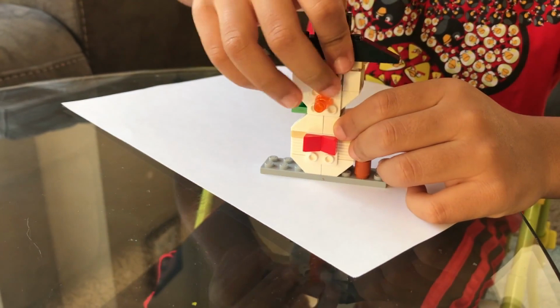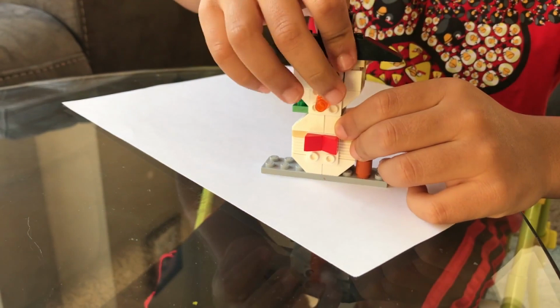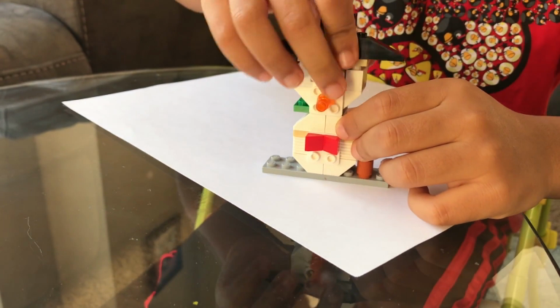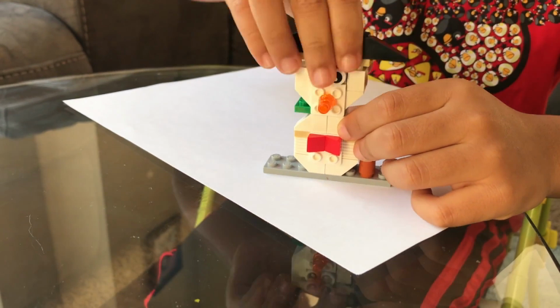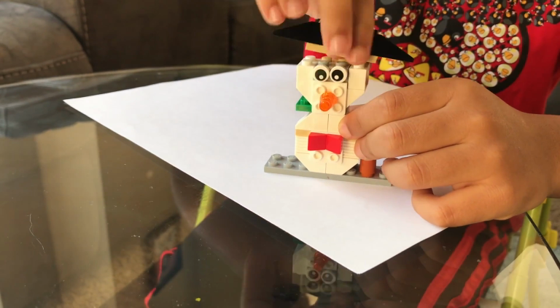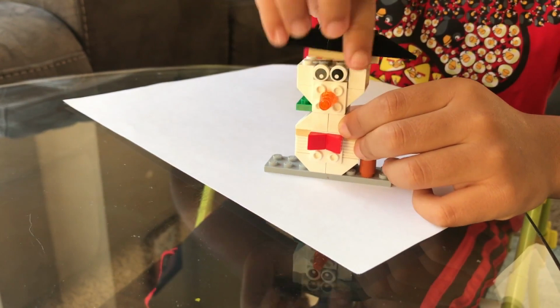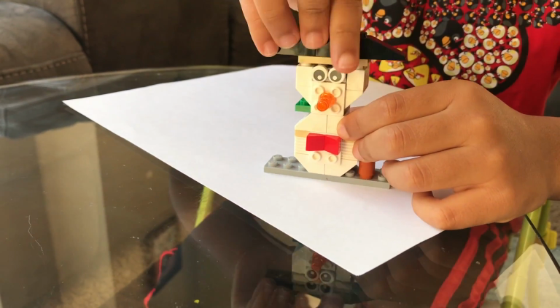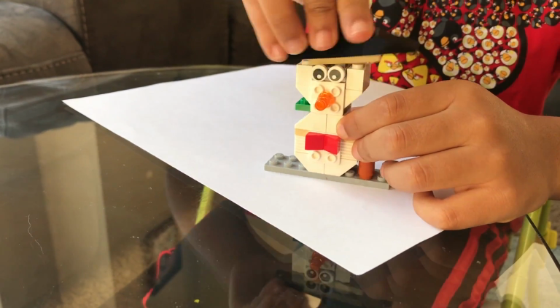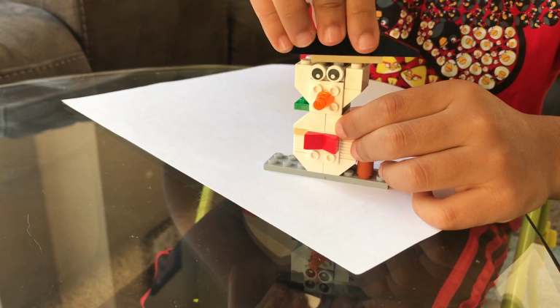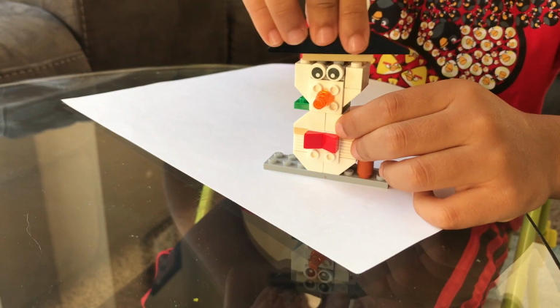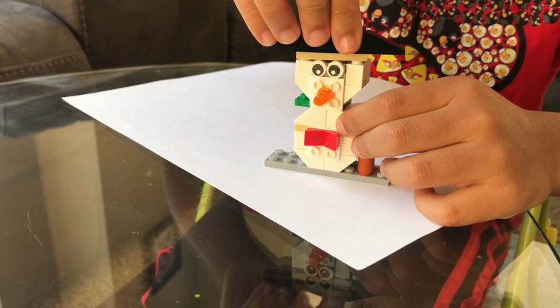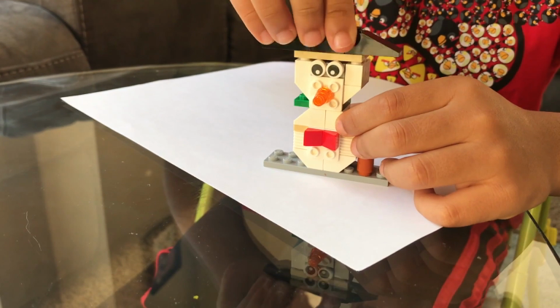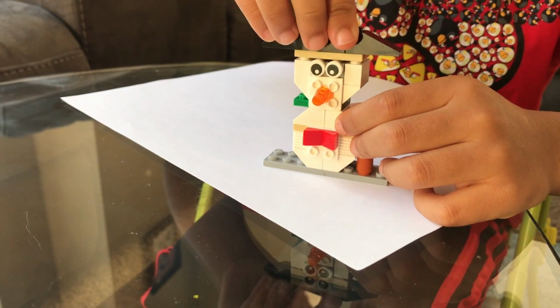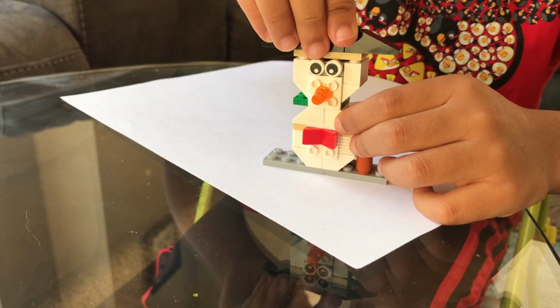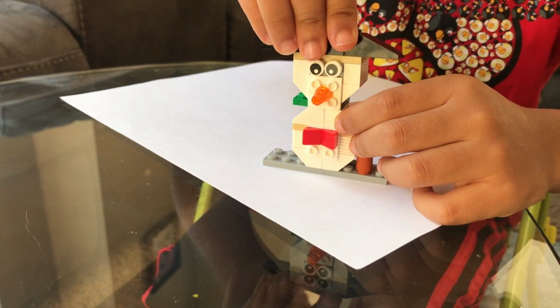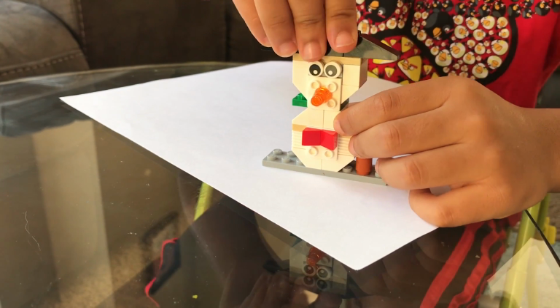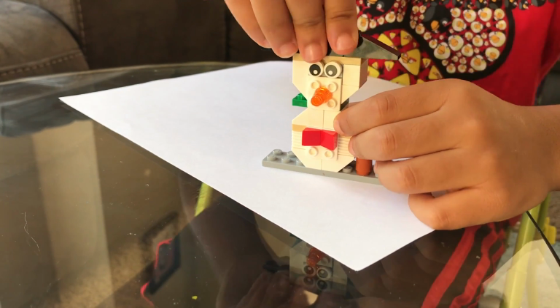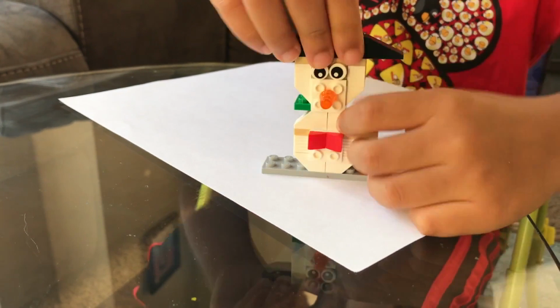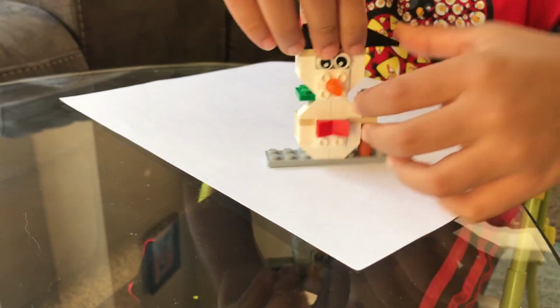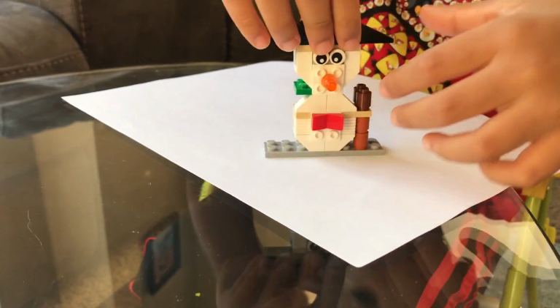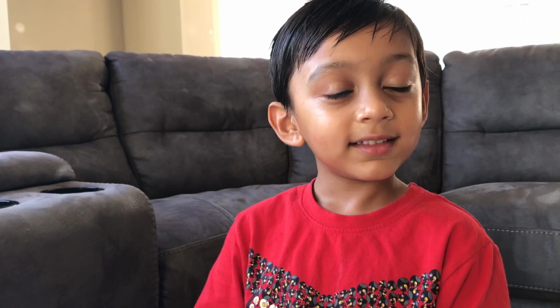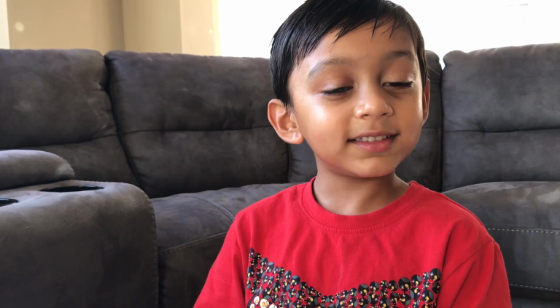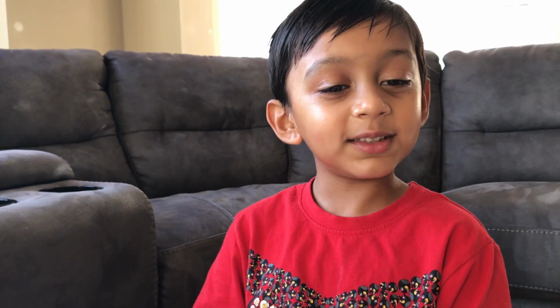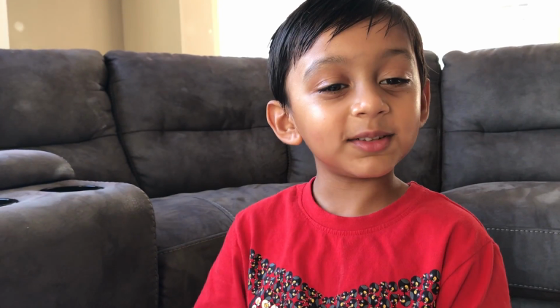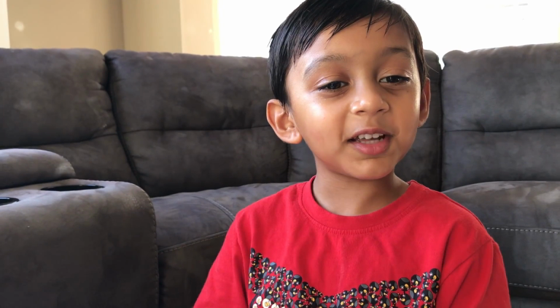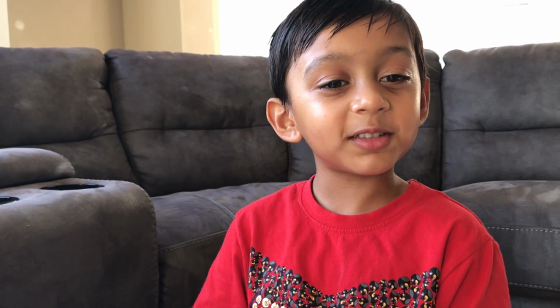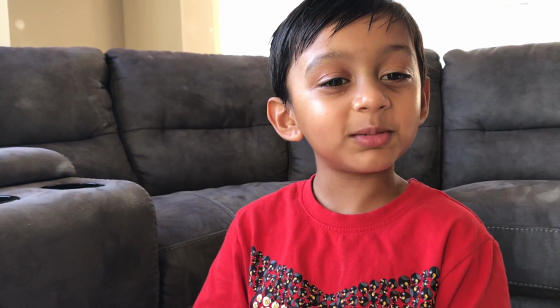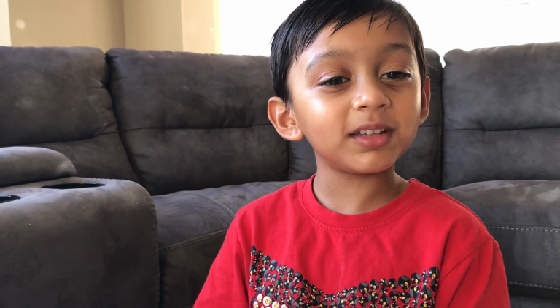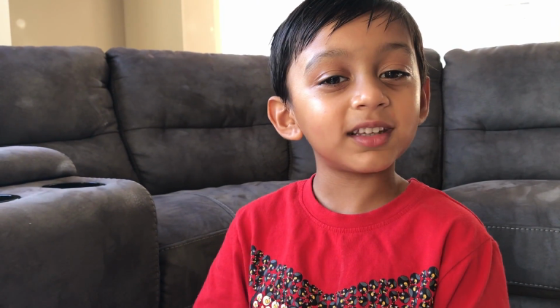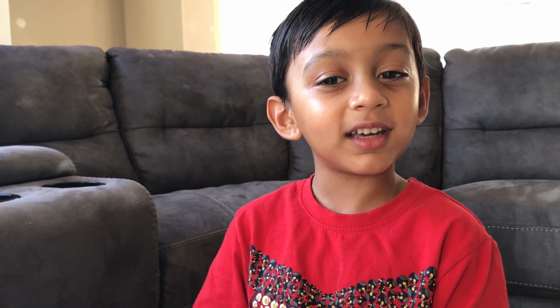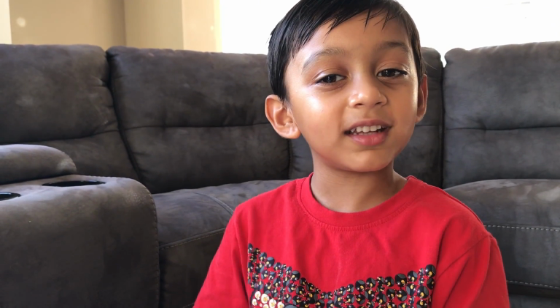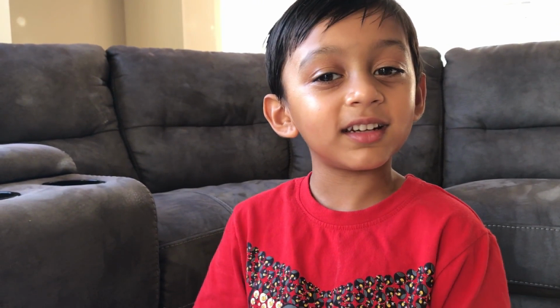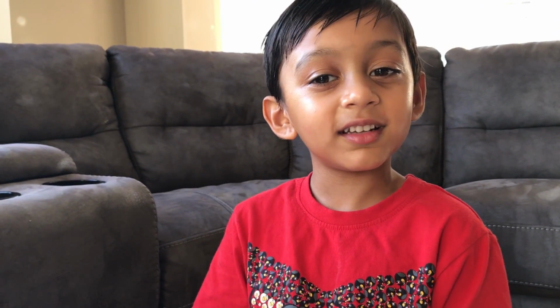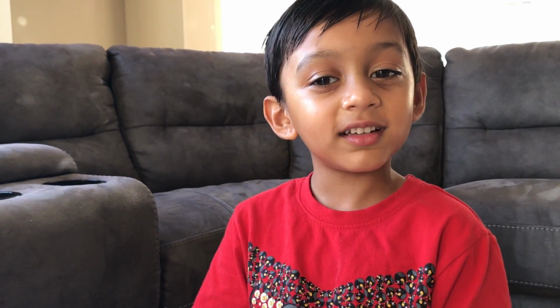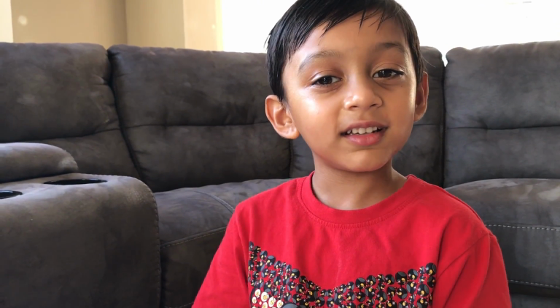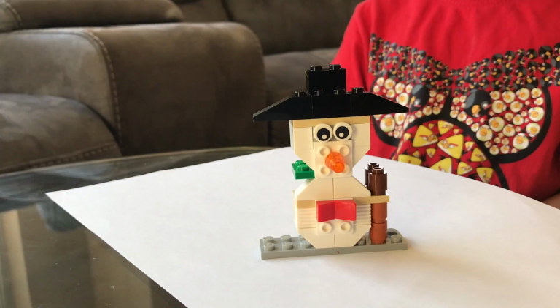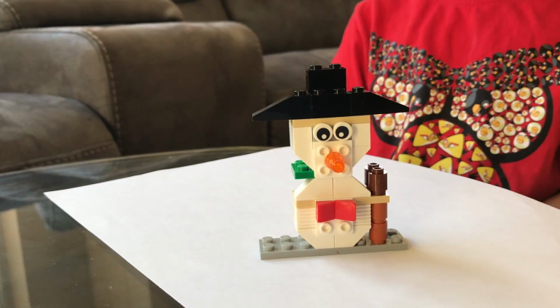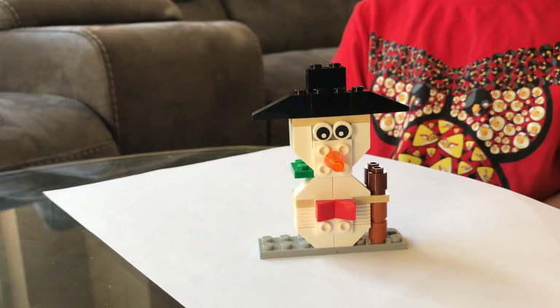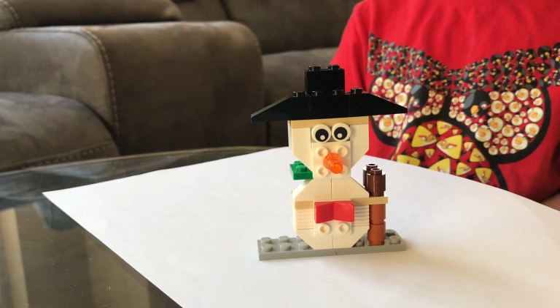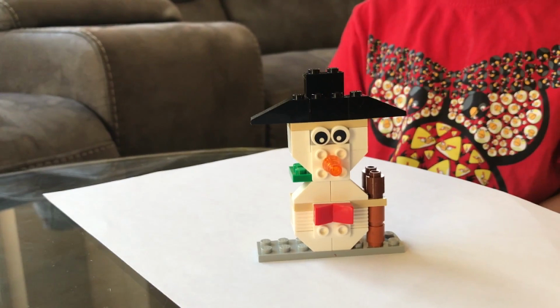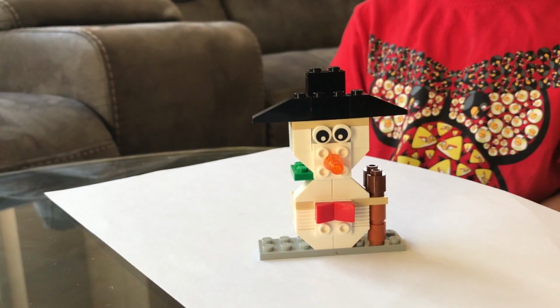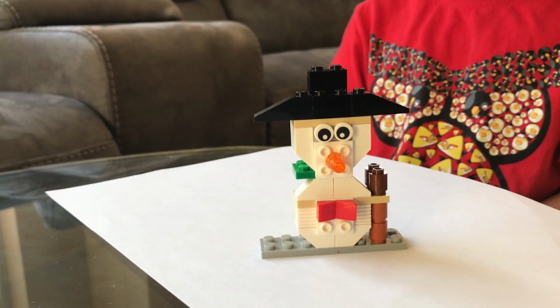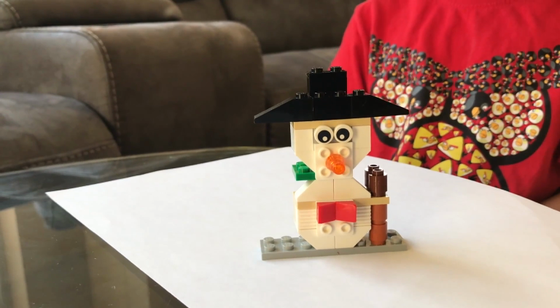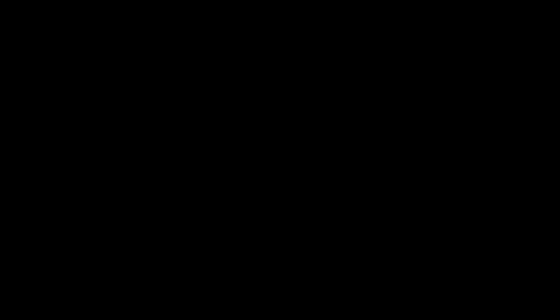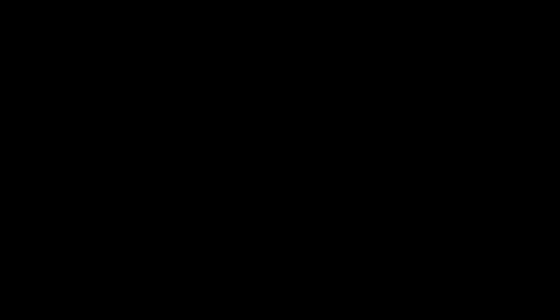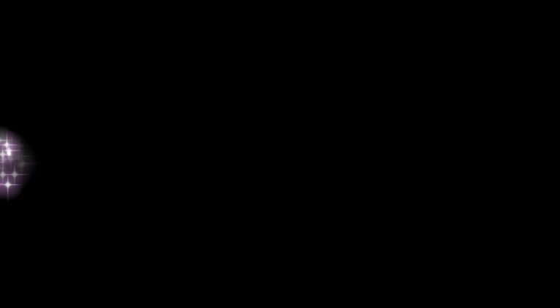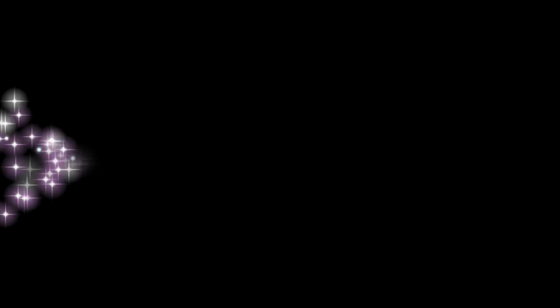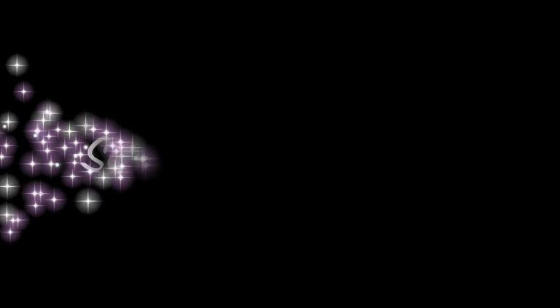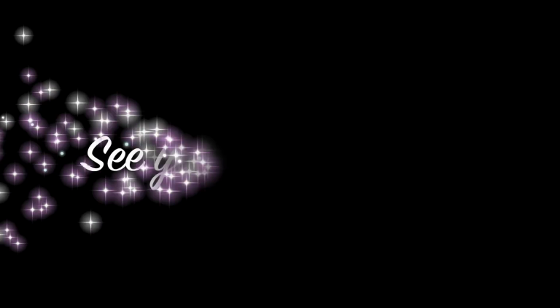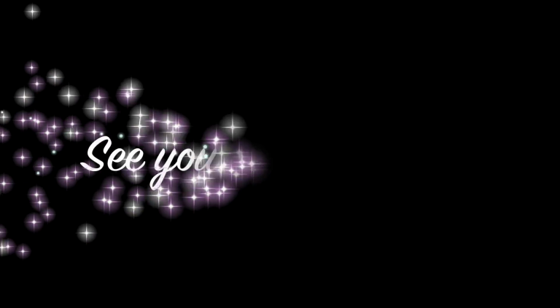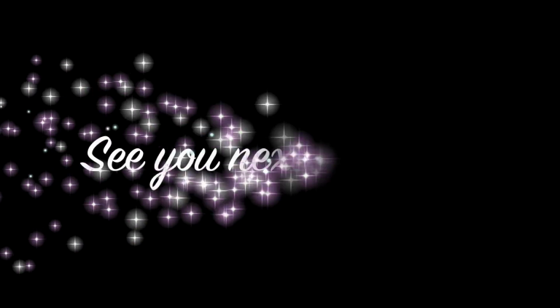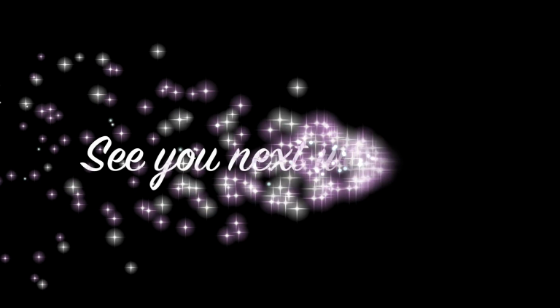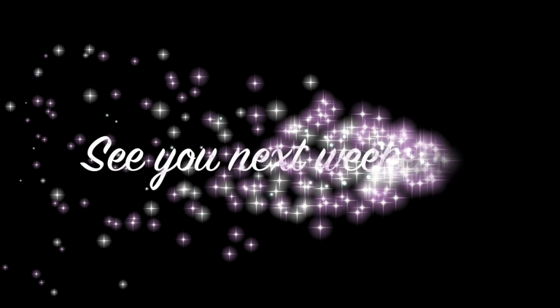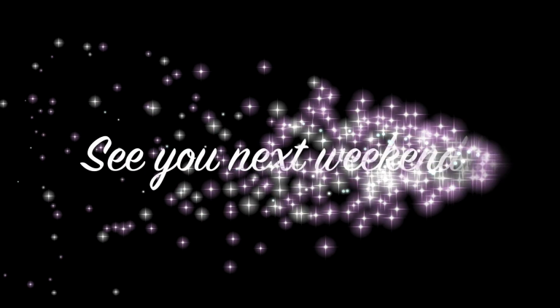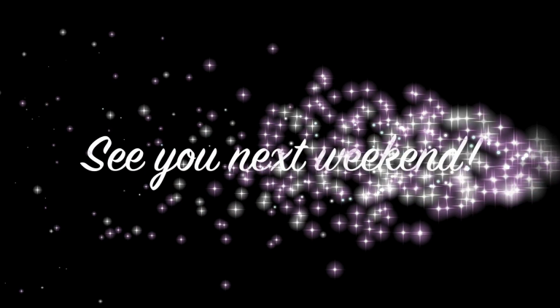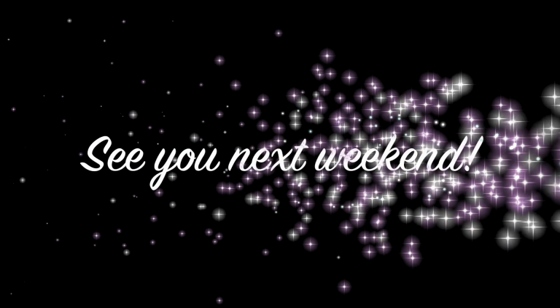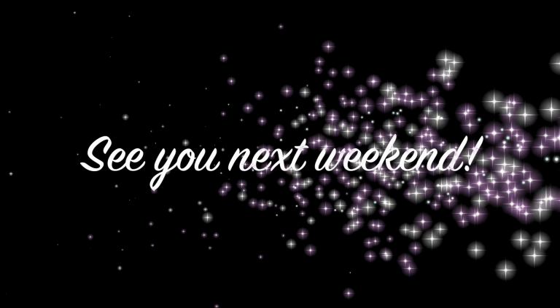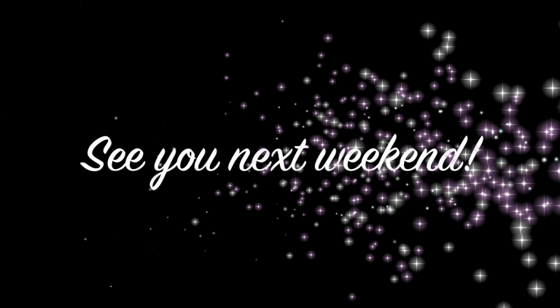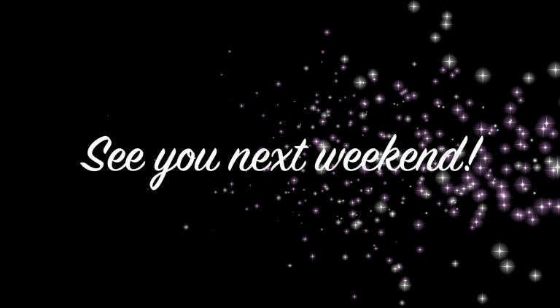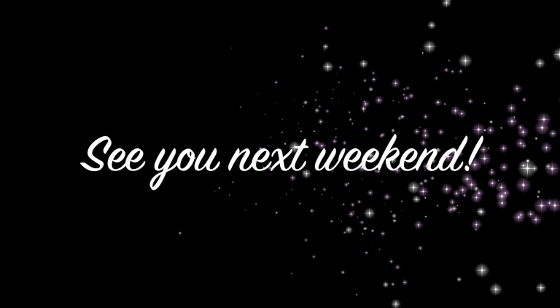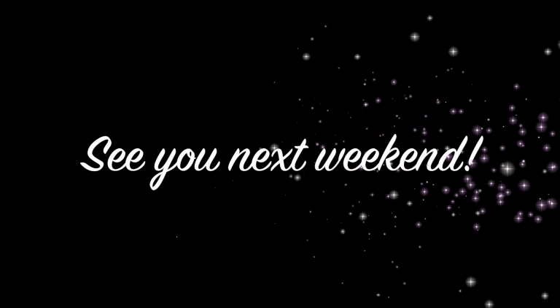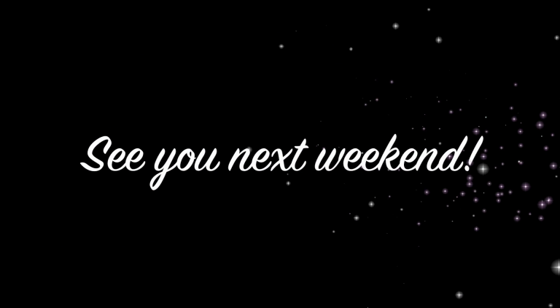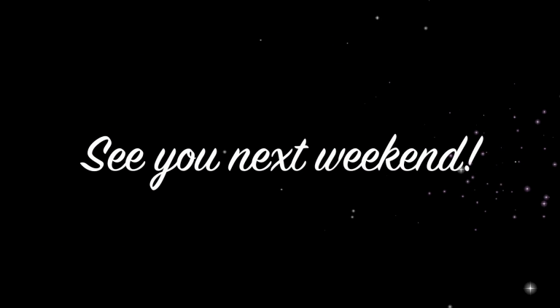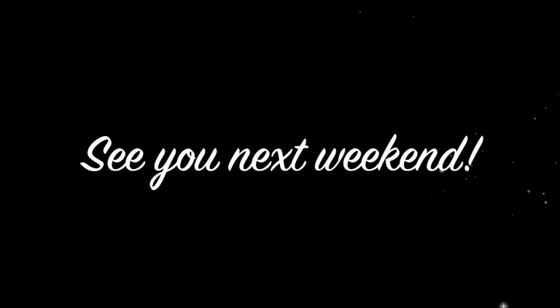The snowman's all done. See you next weekend. Bye!